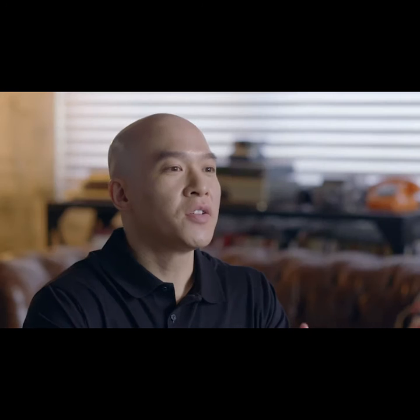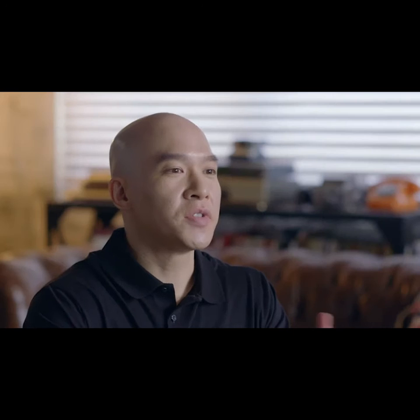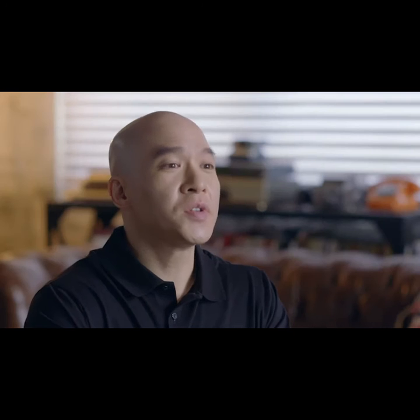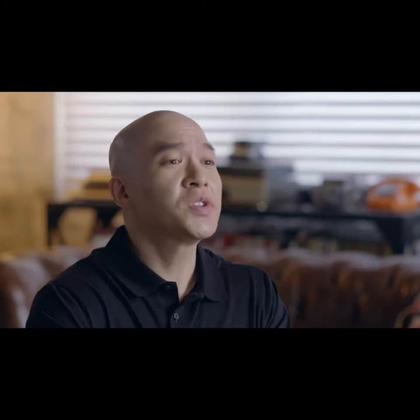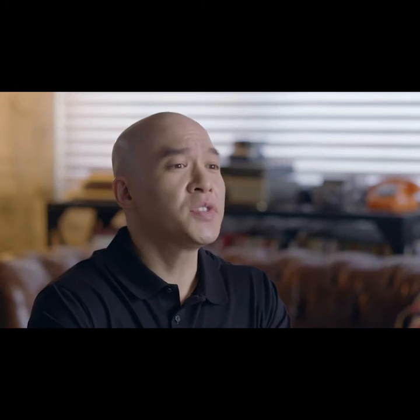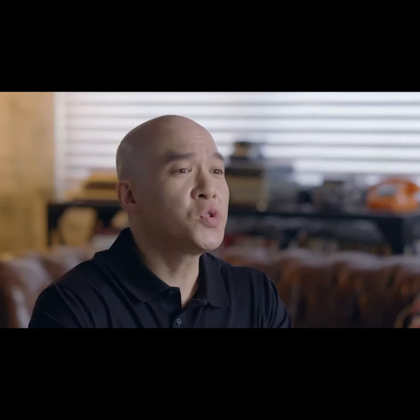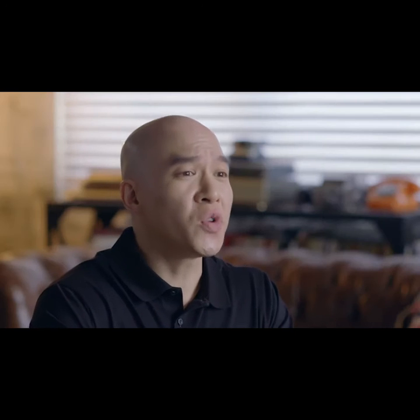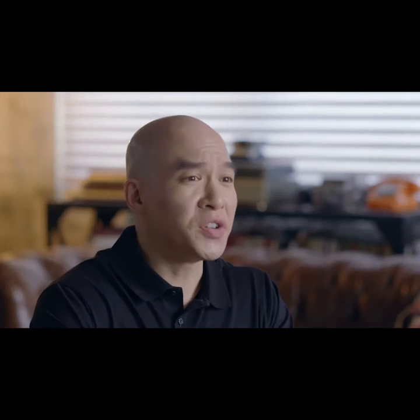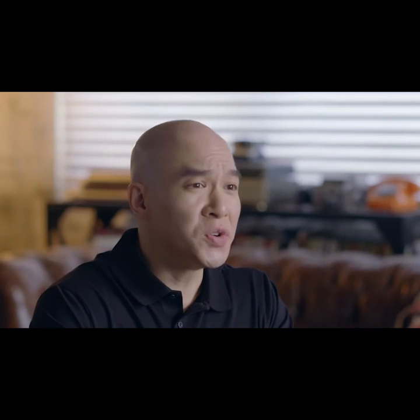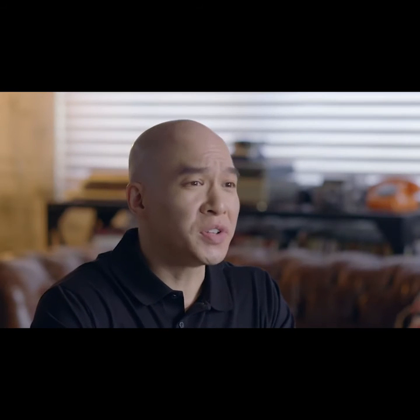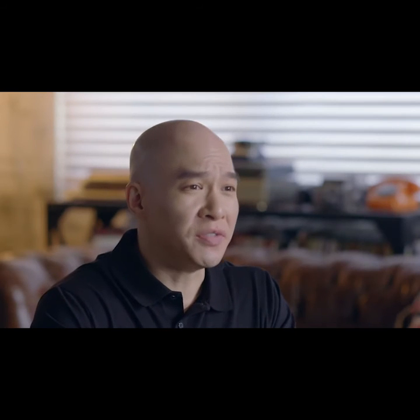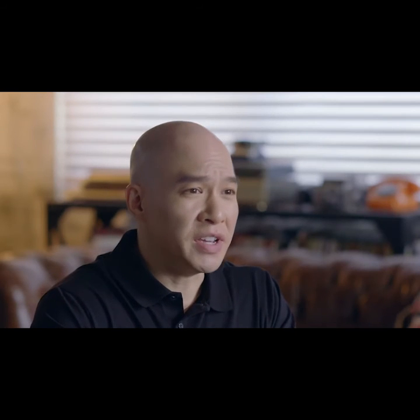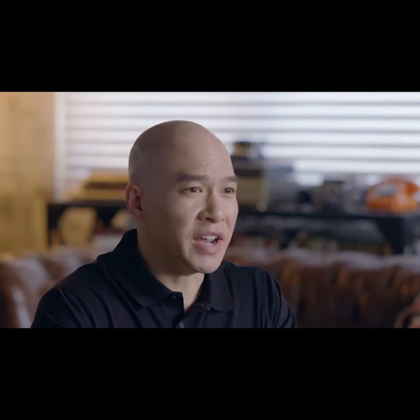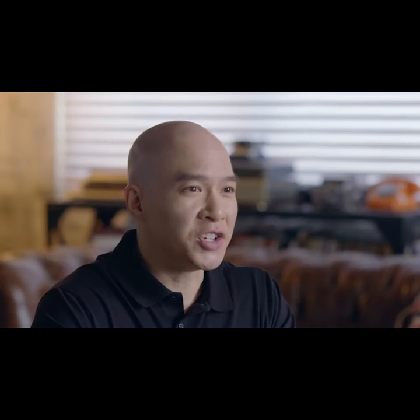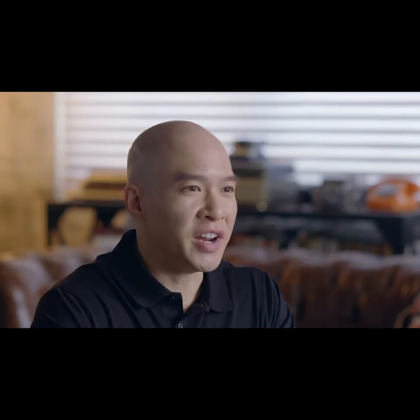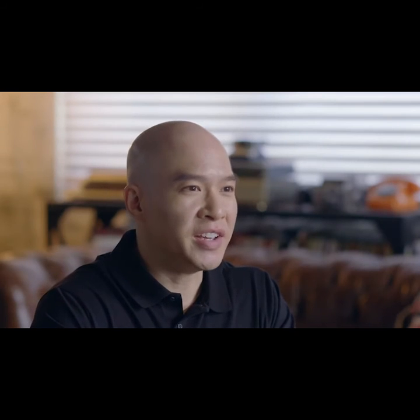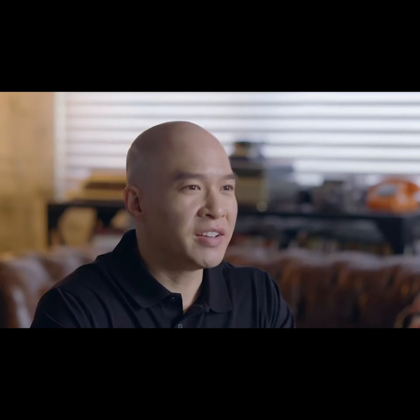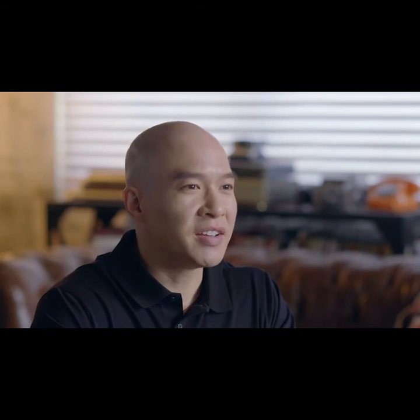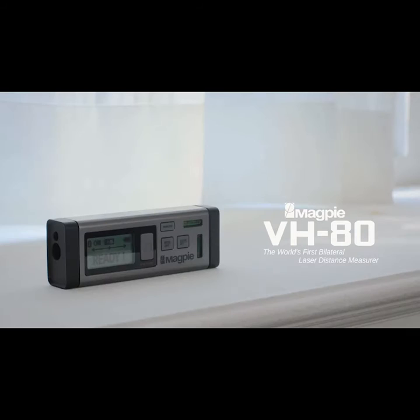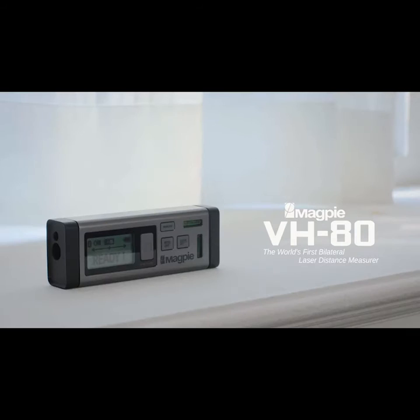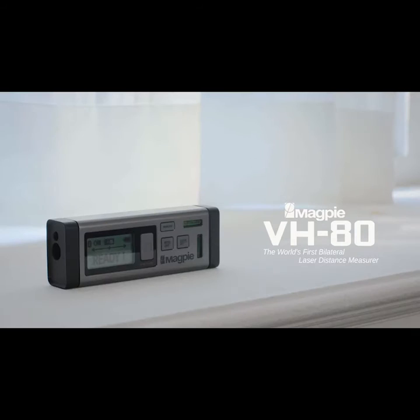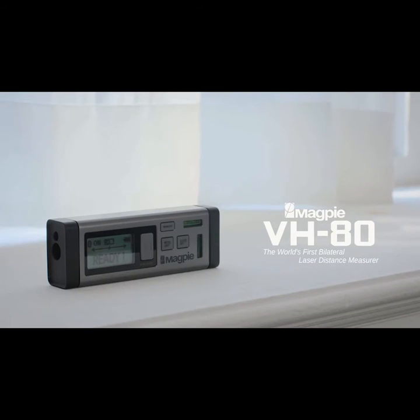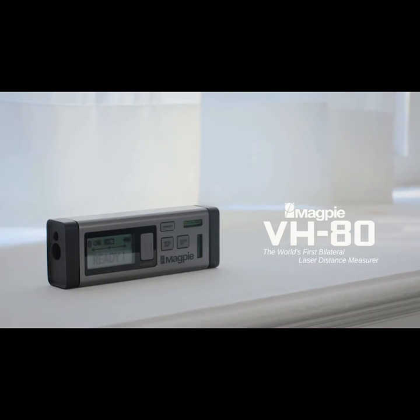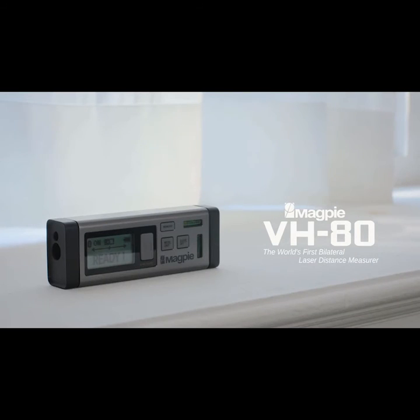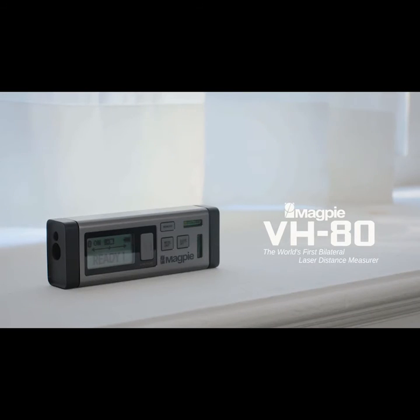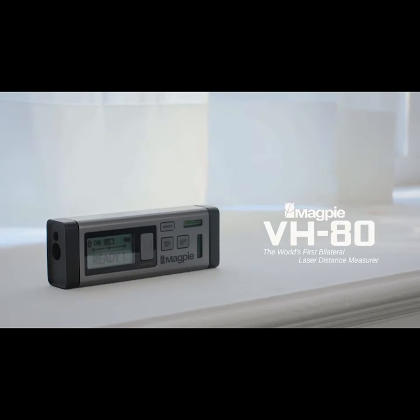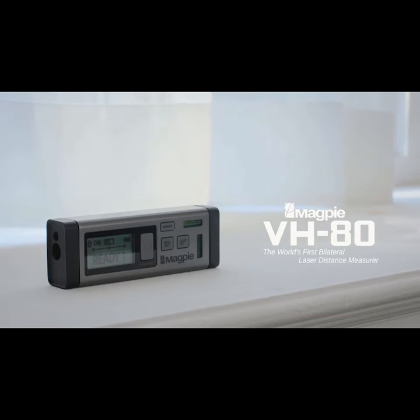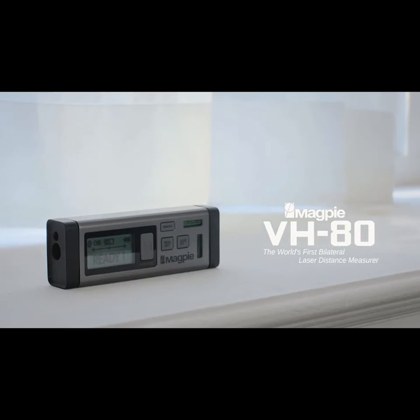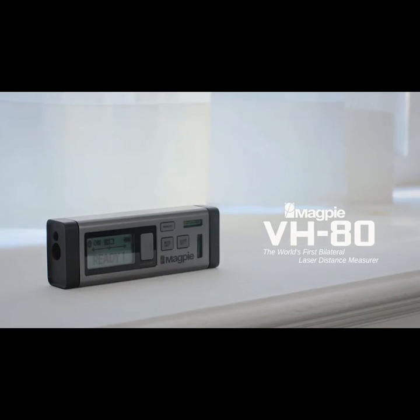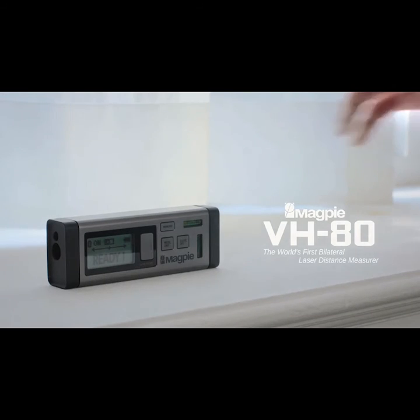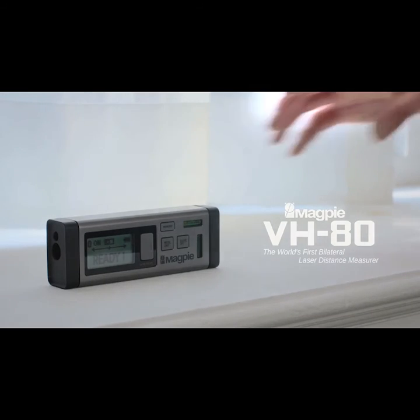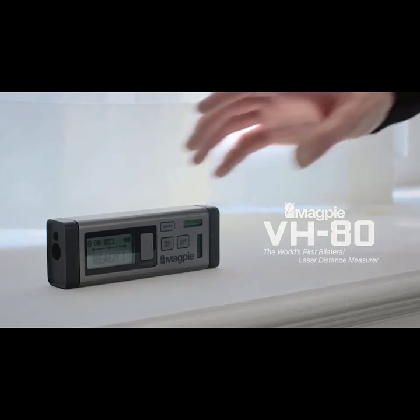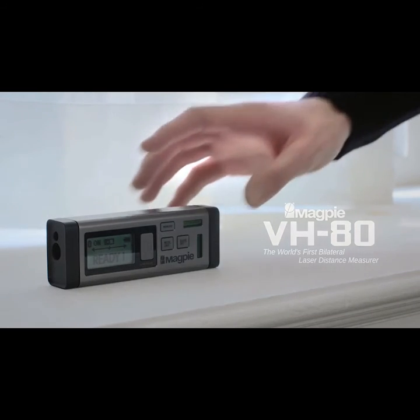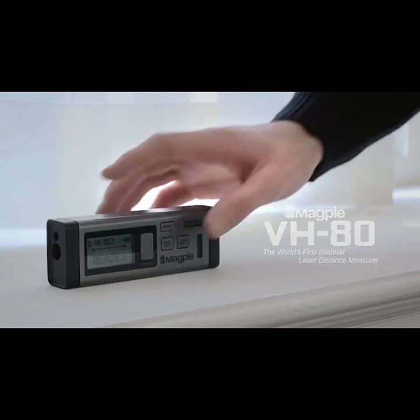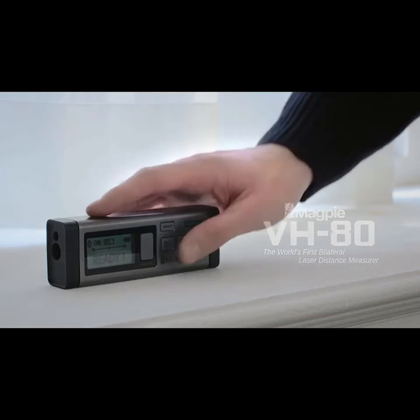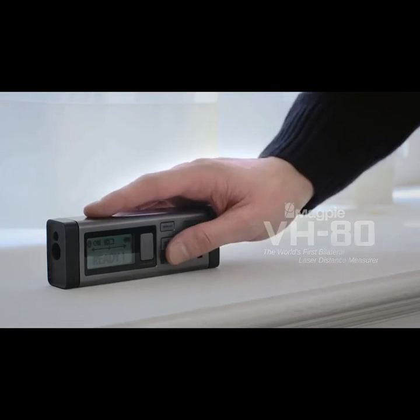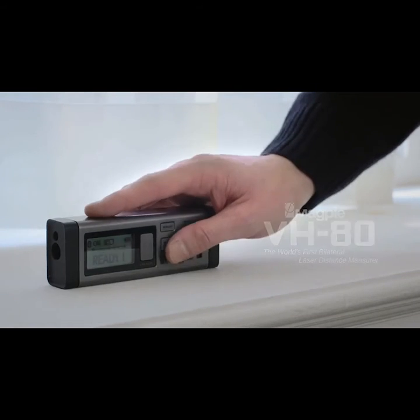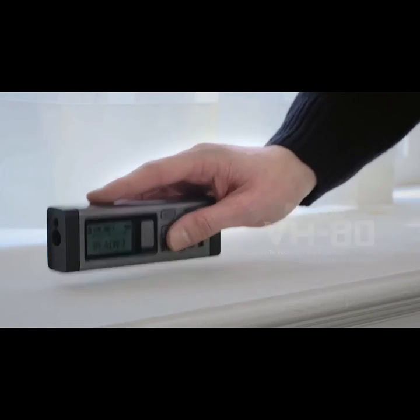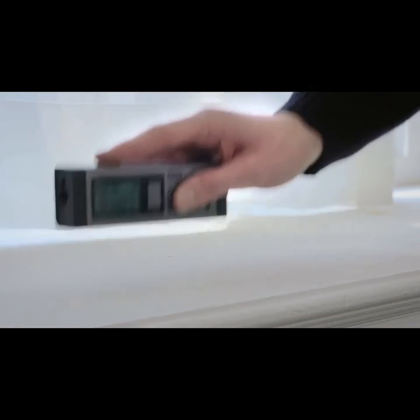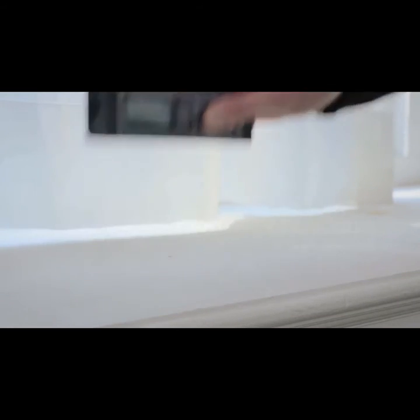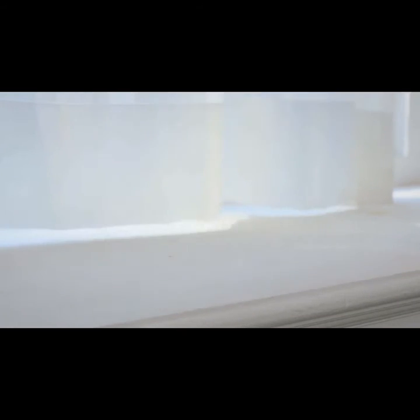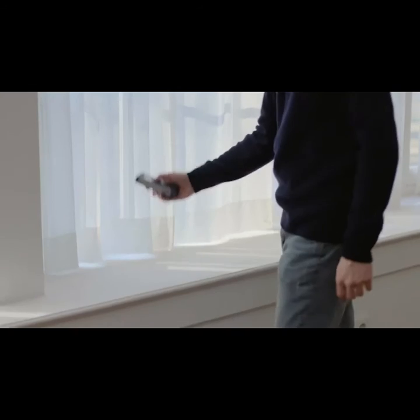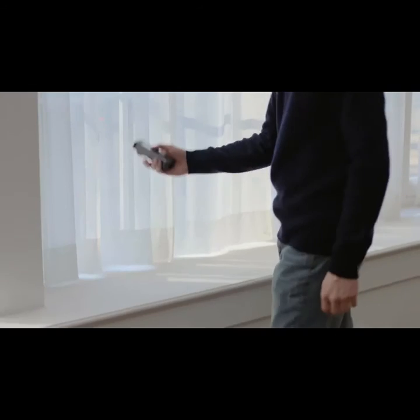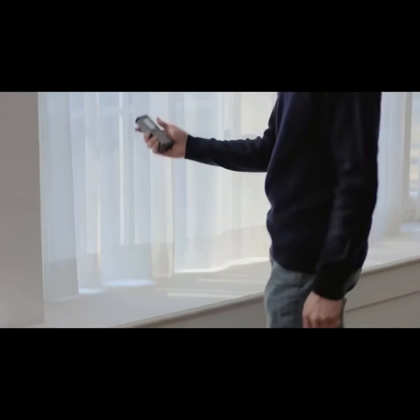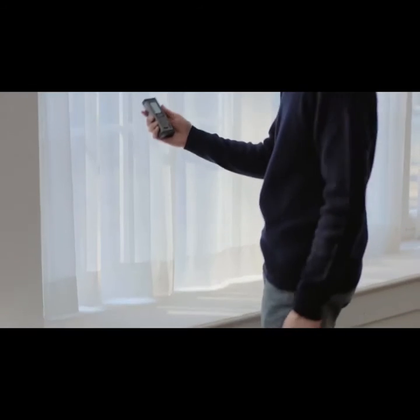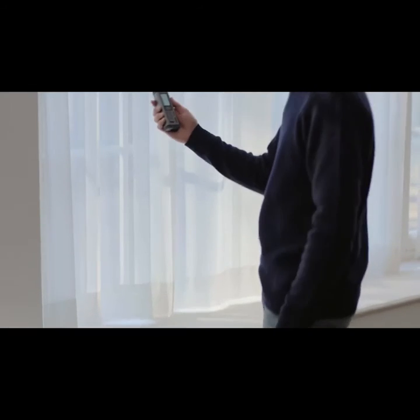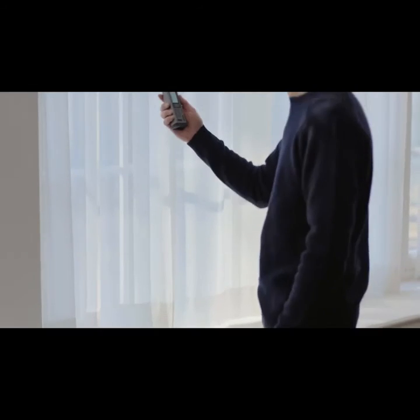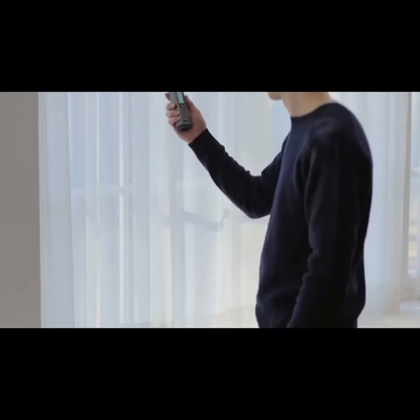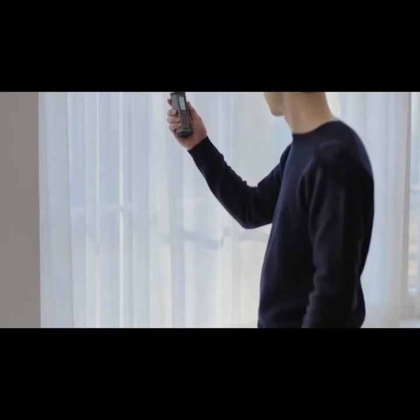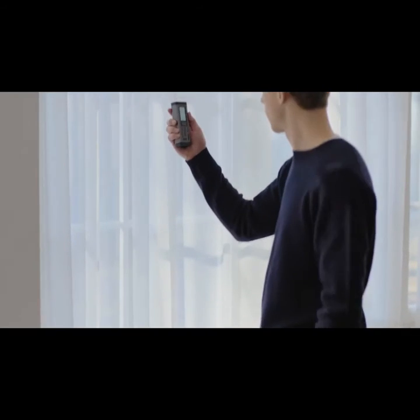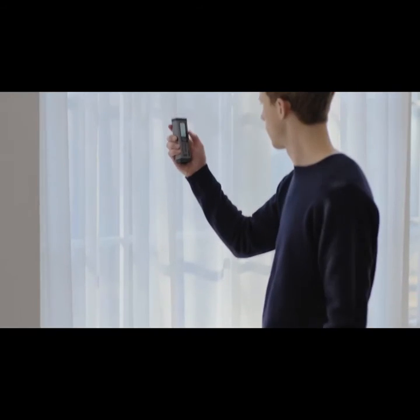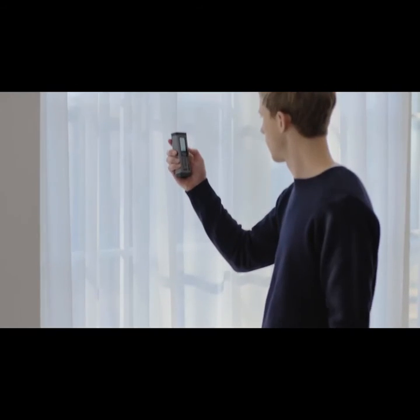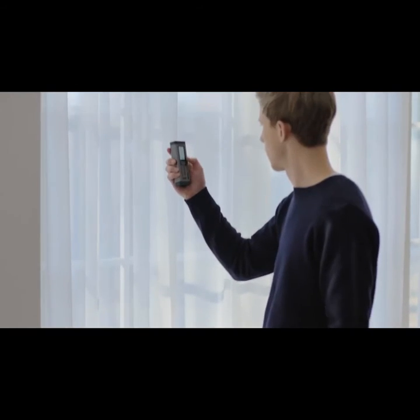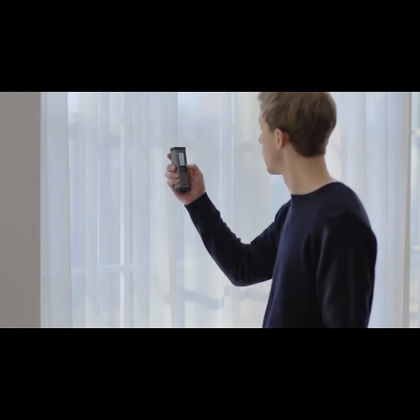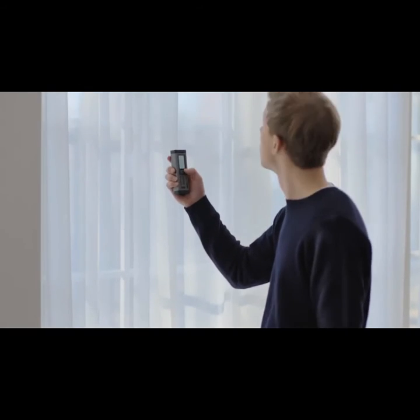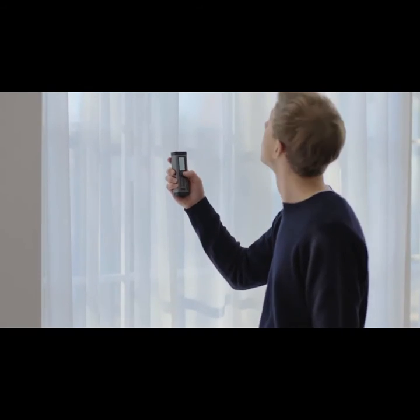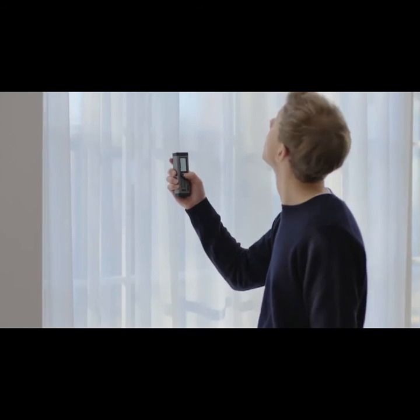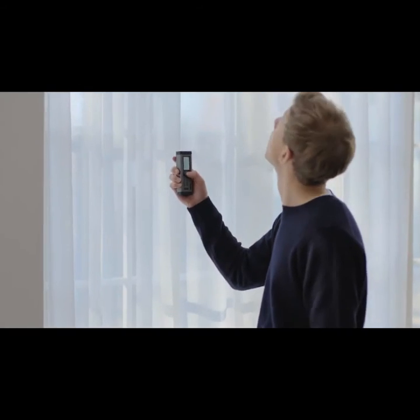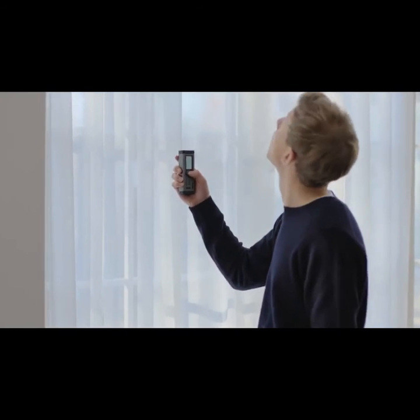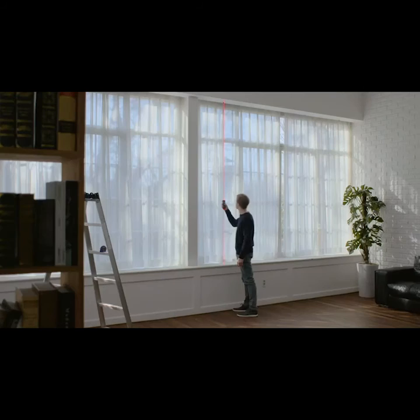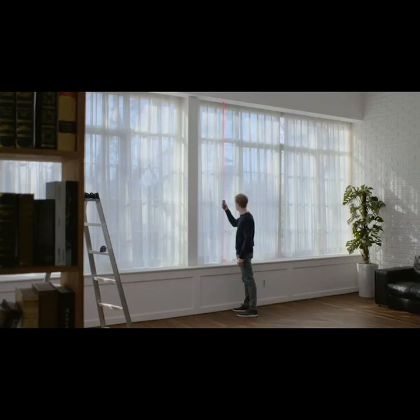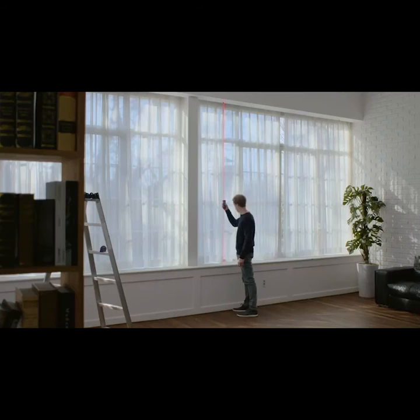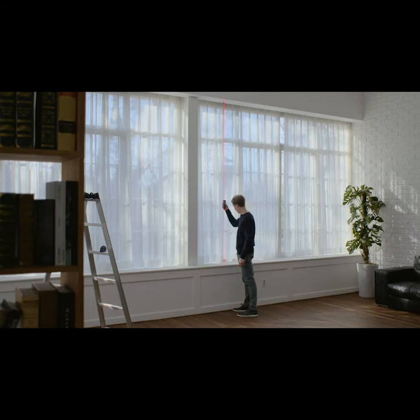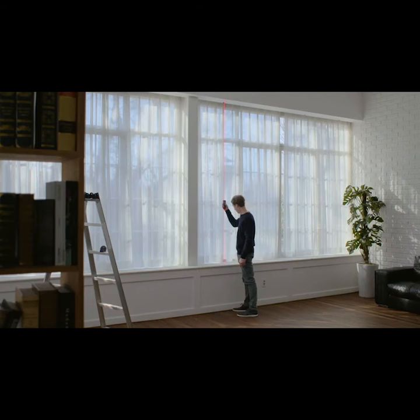For those of you who are new to the VH80, it's the world's first bilateral laser distance measurer that can measure distance without any moves.